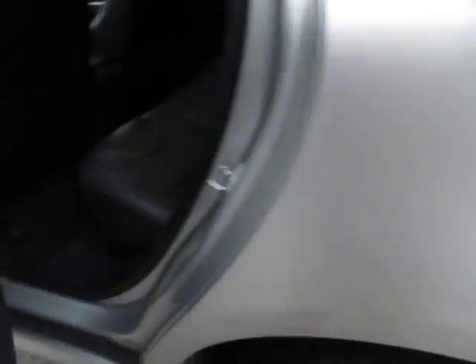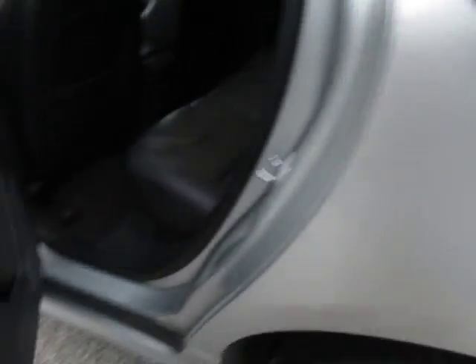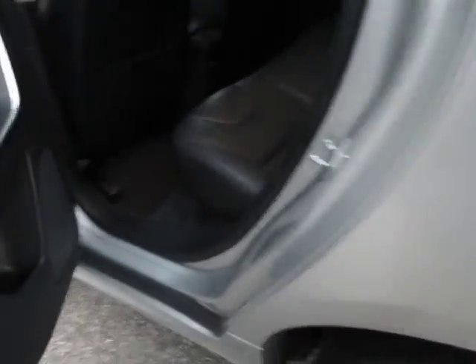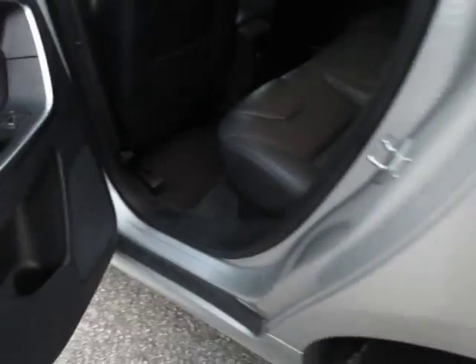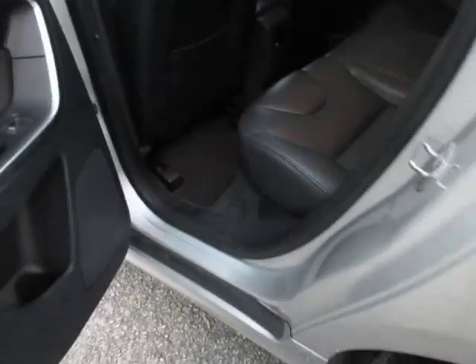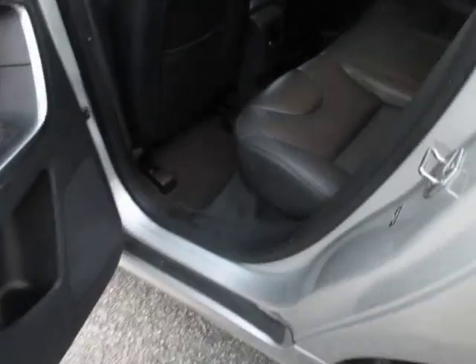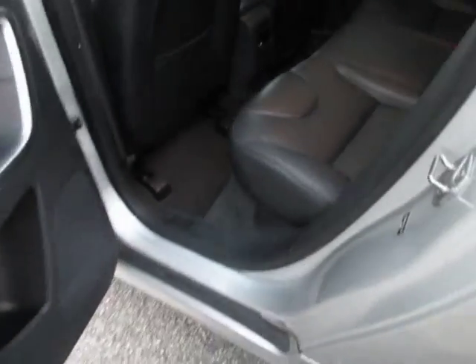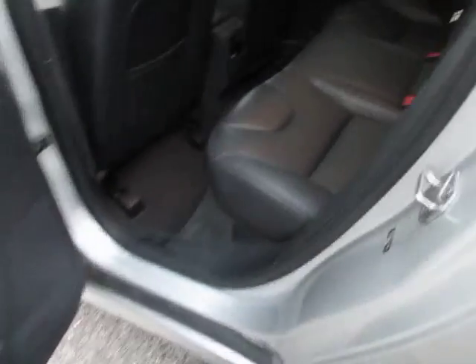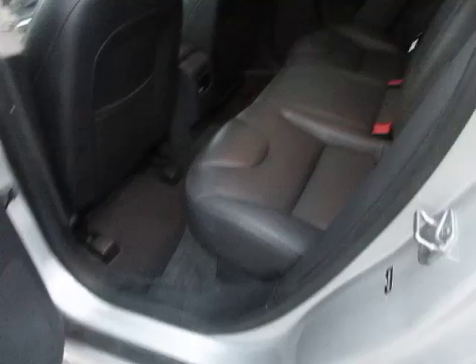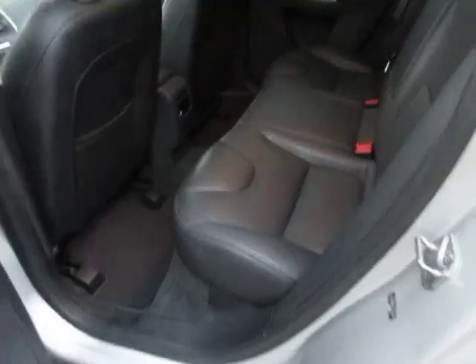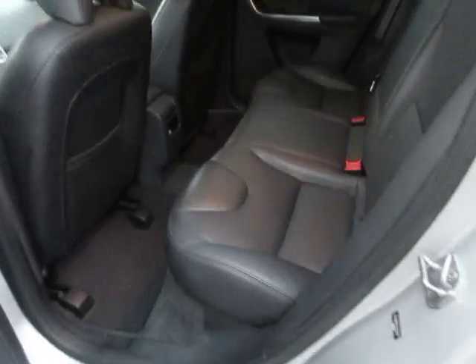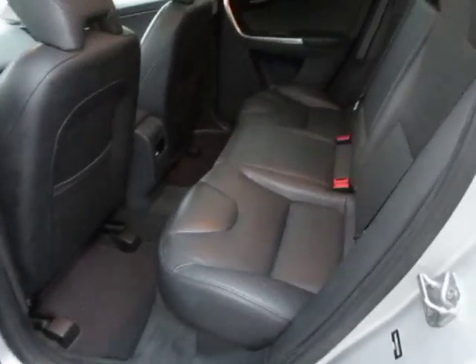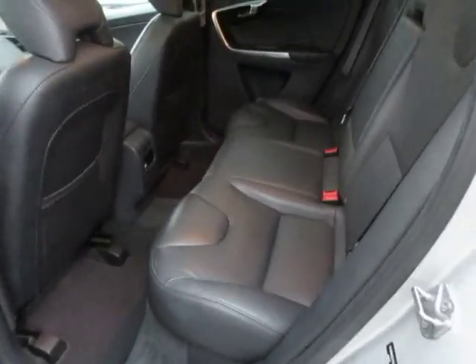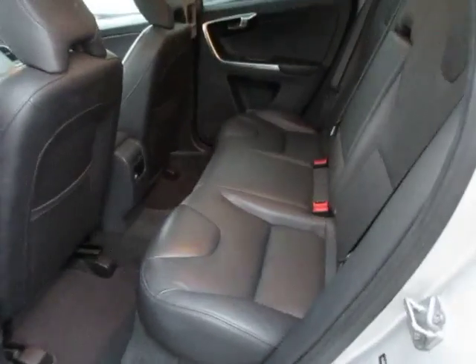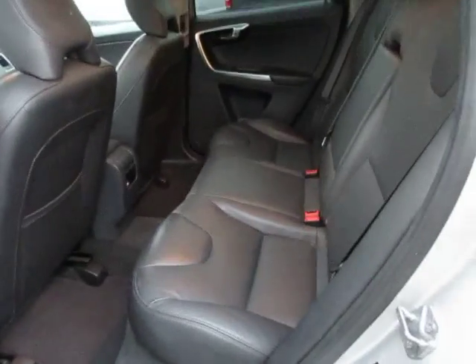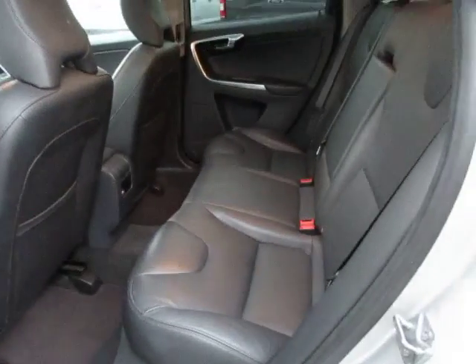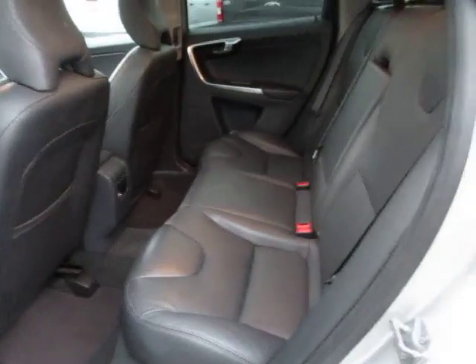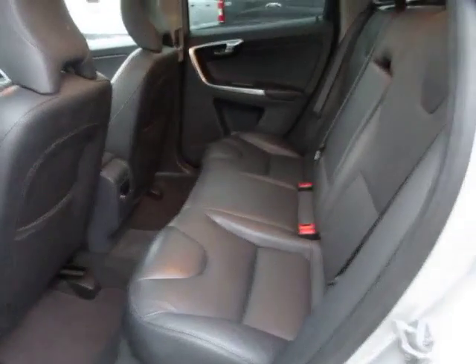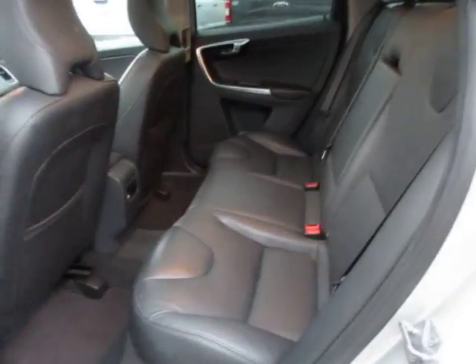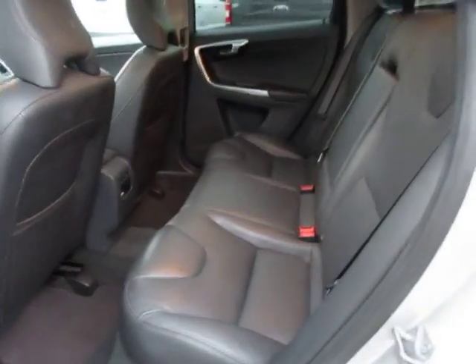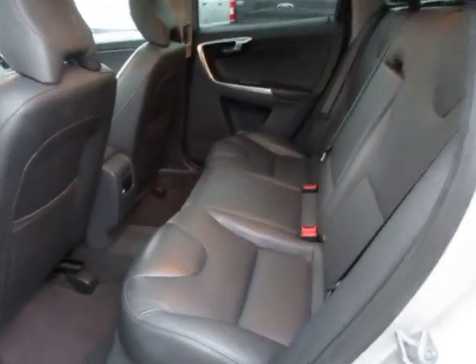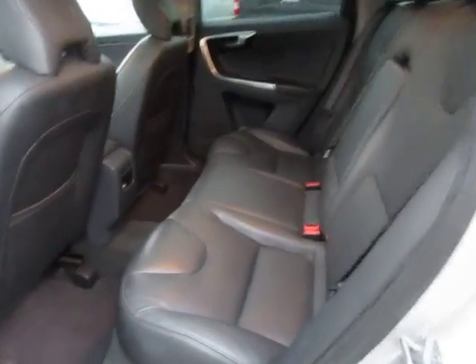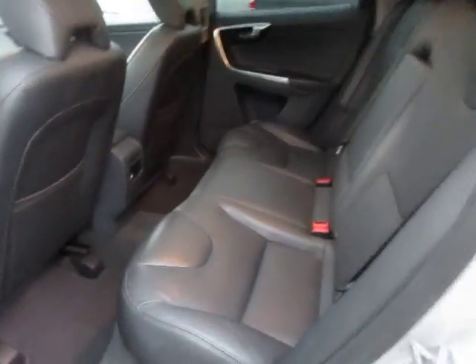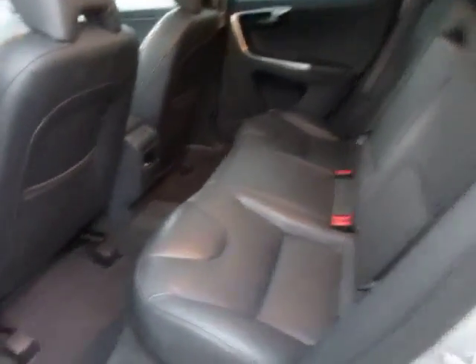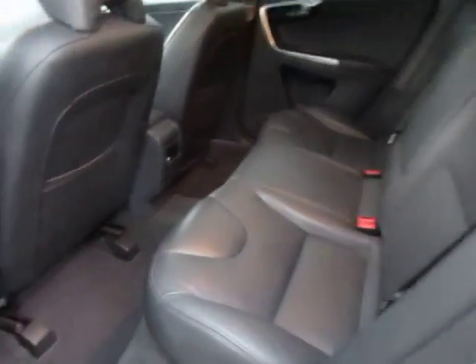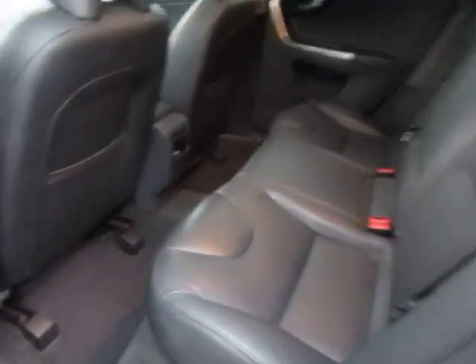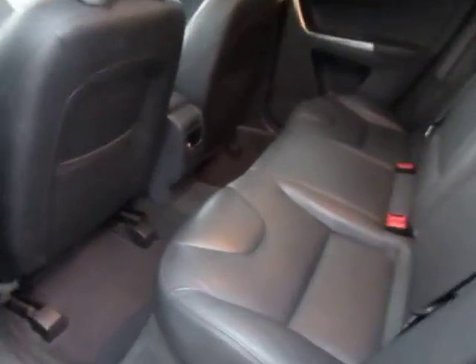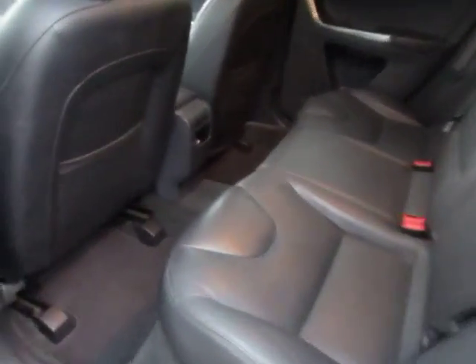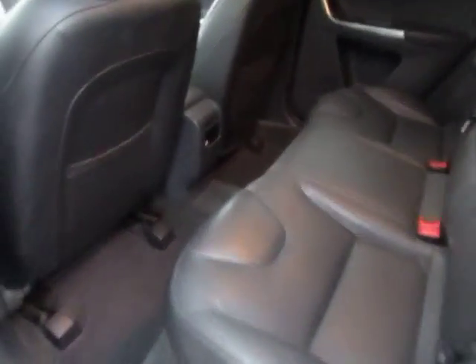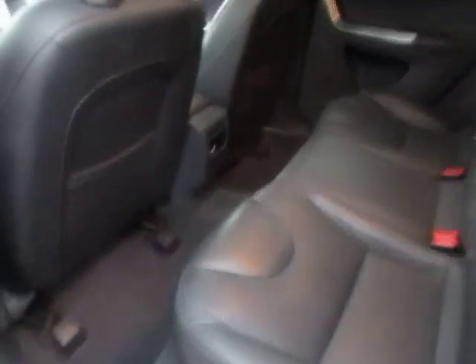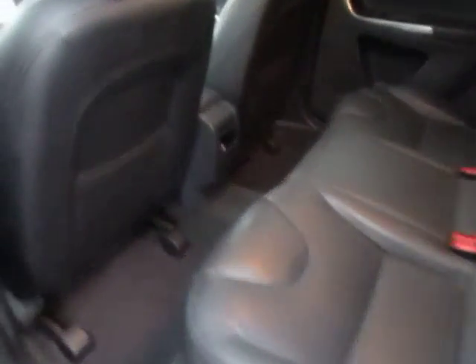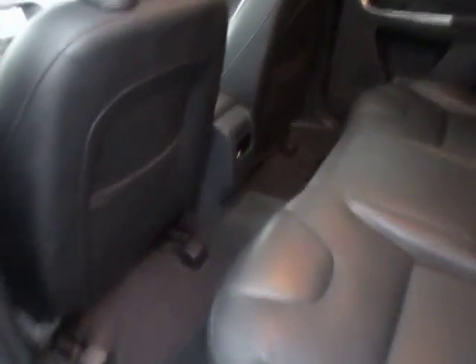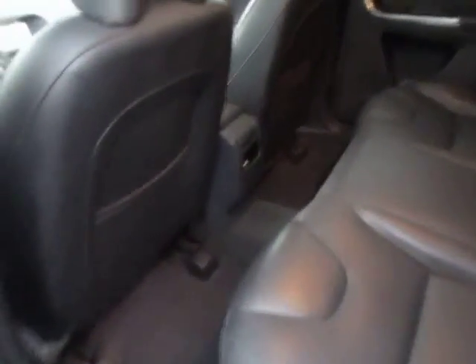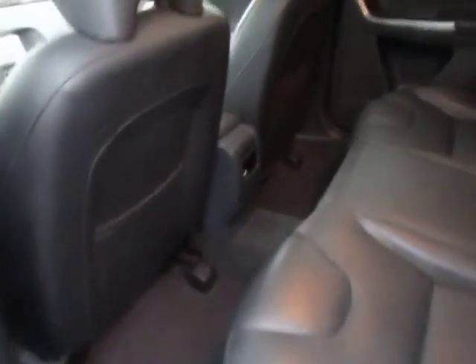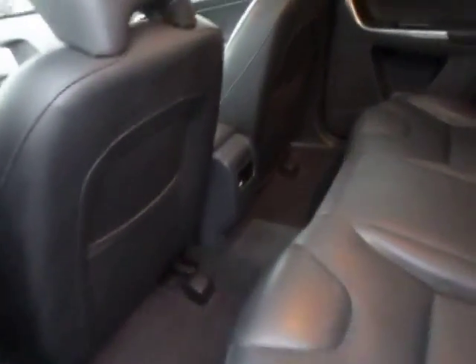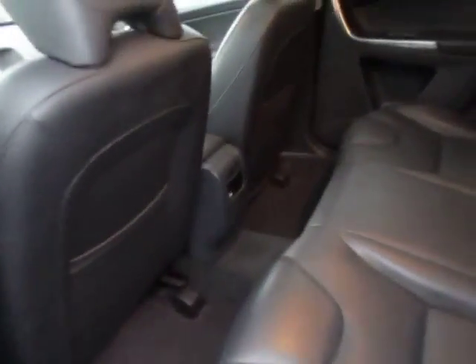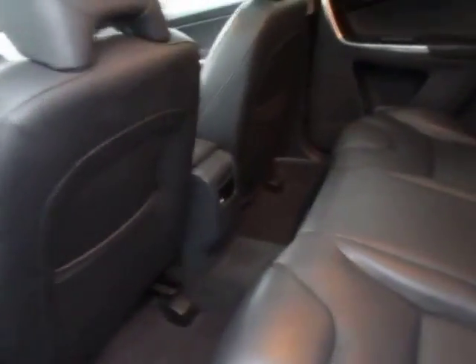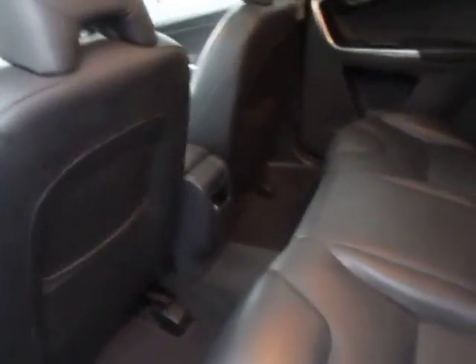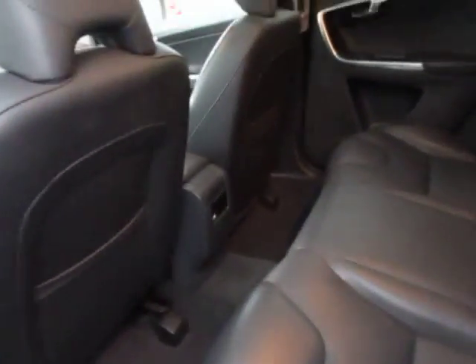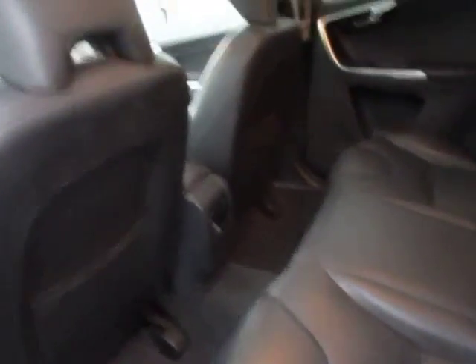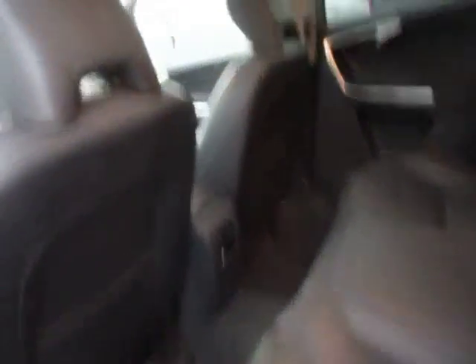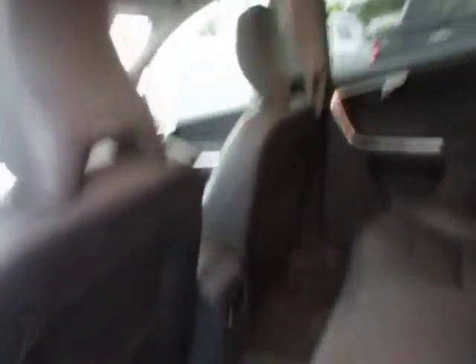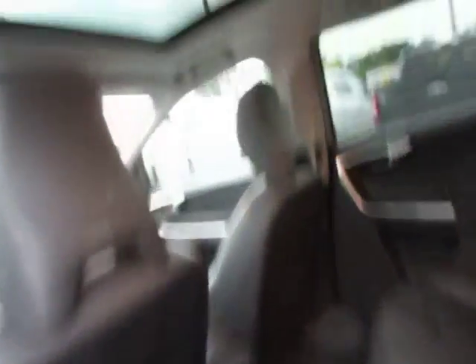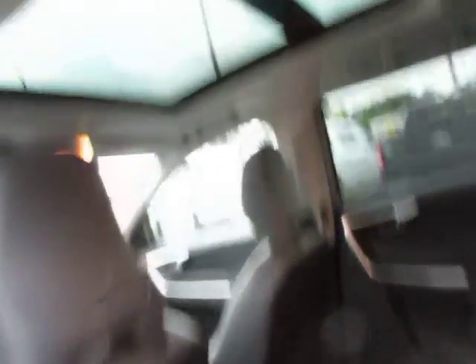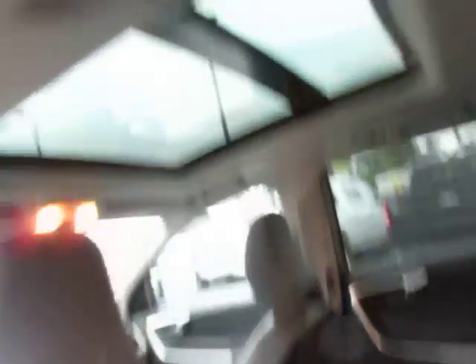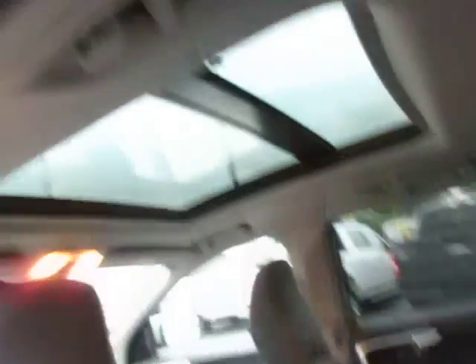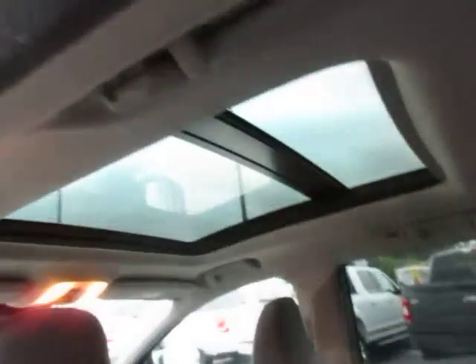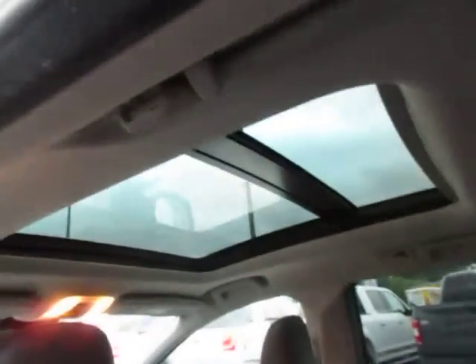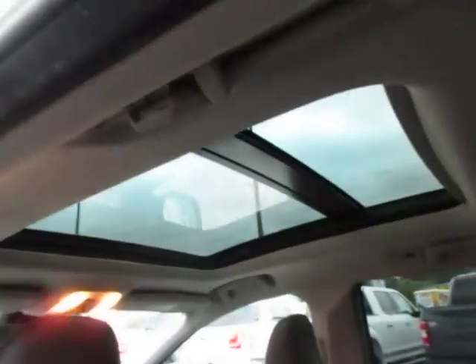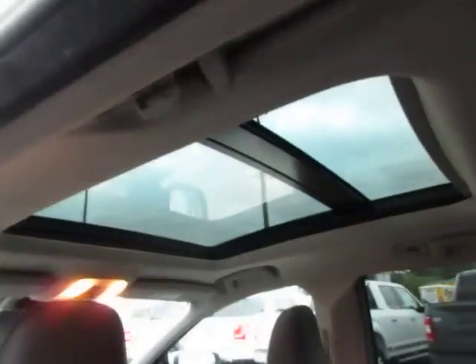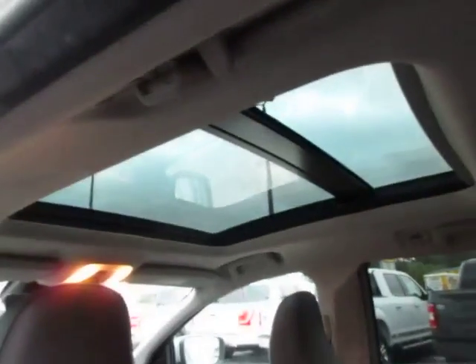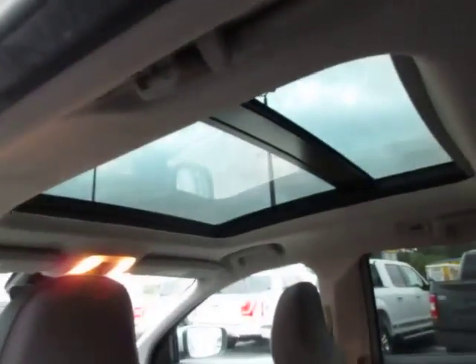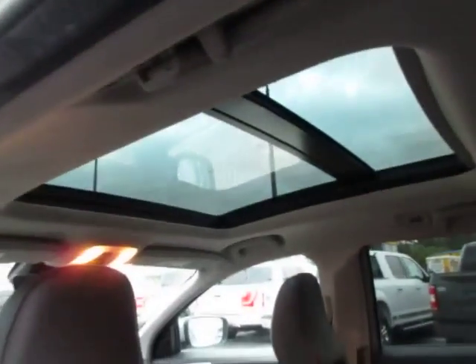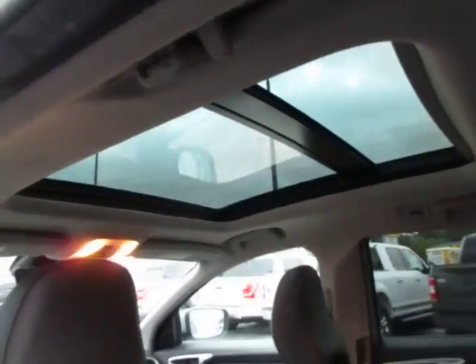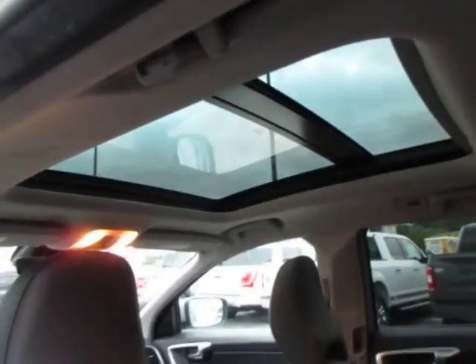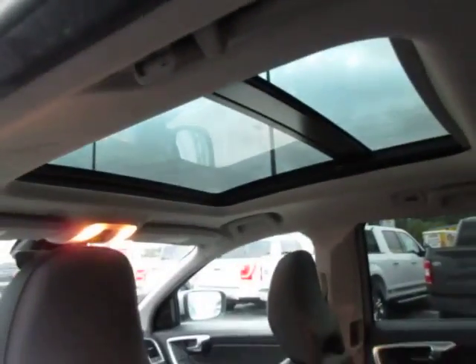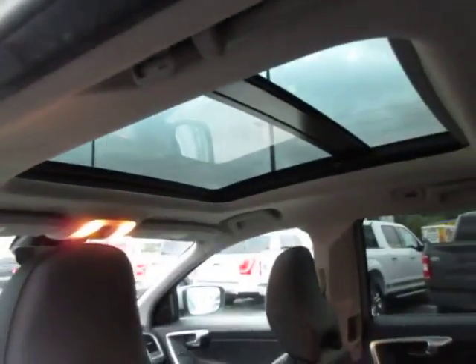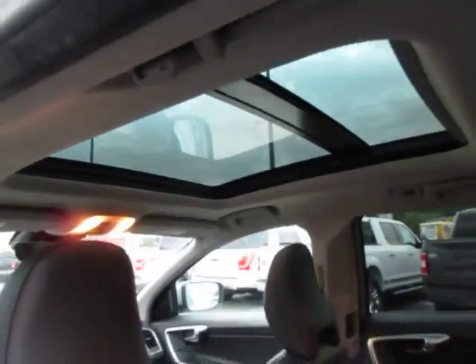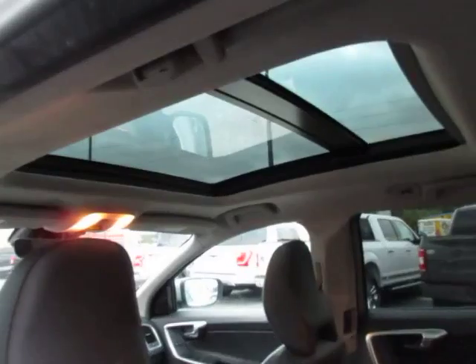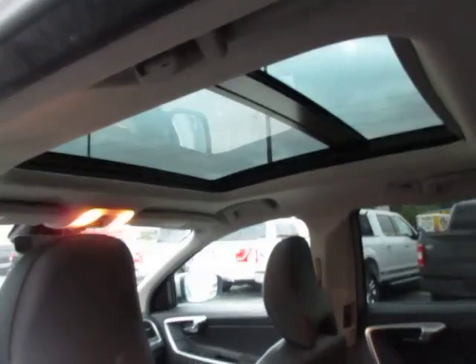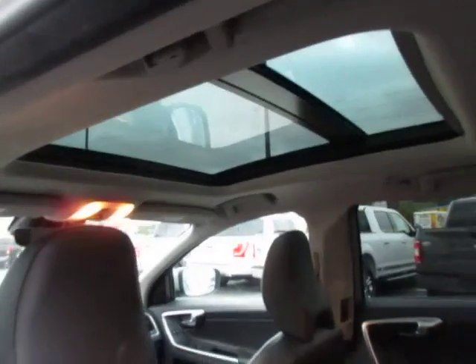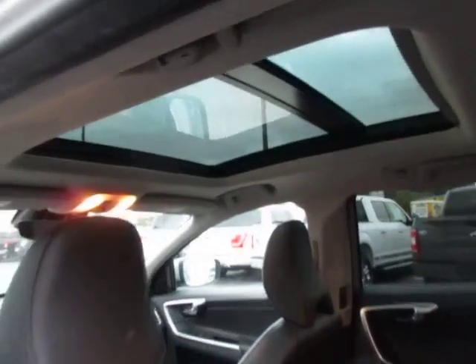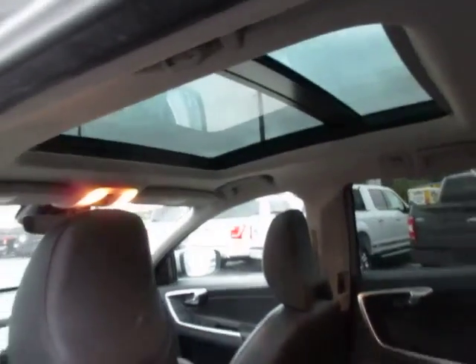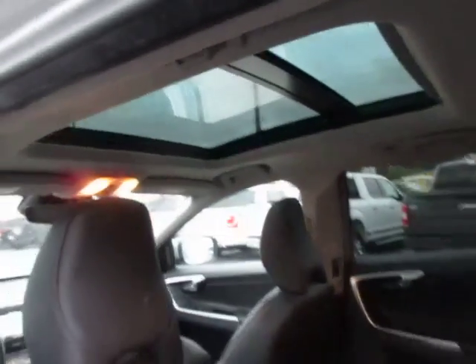On the inside we have dark gray leather interior and a large sun and moon roof.